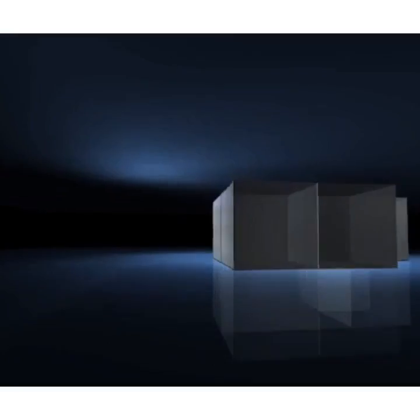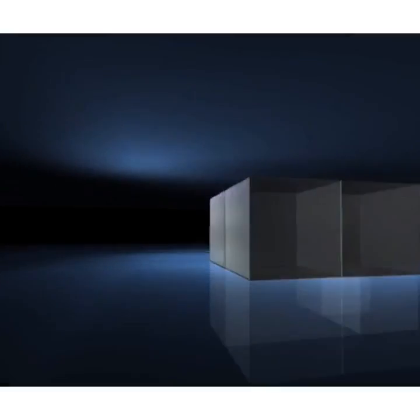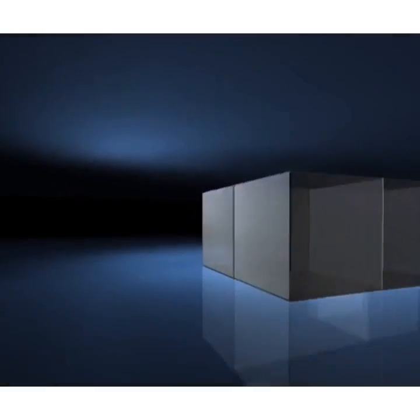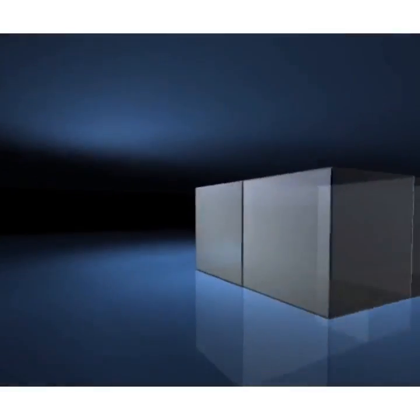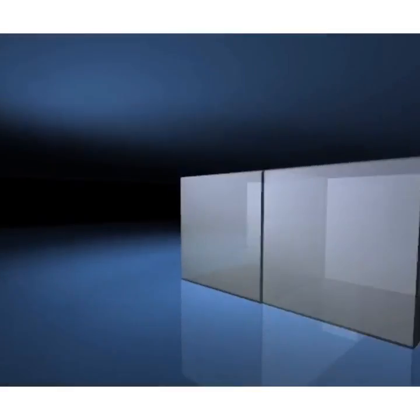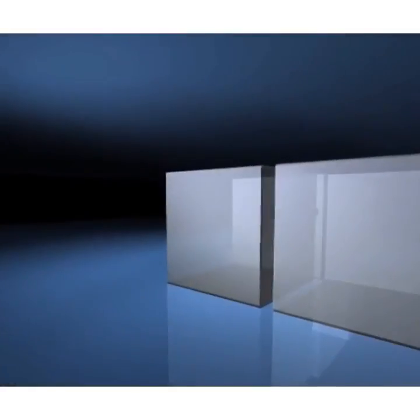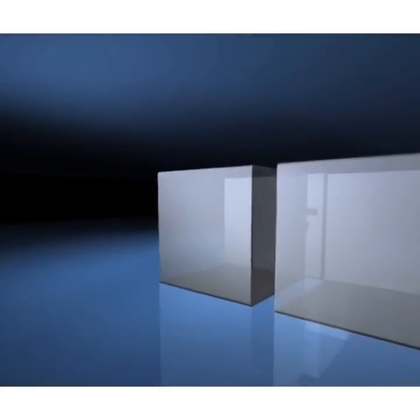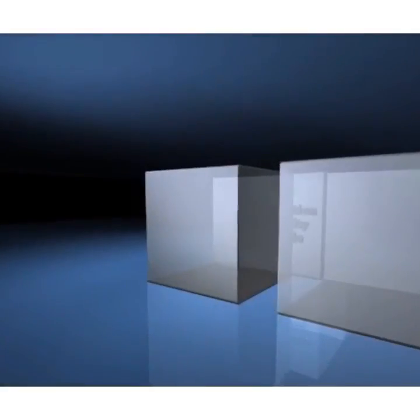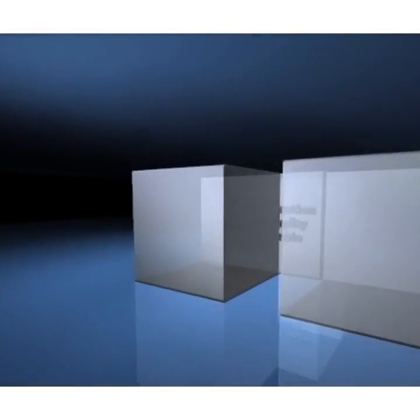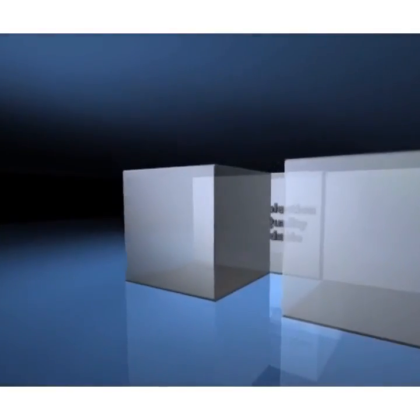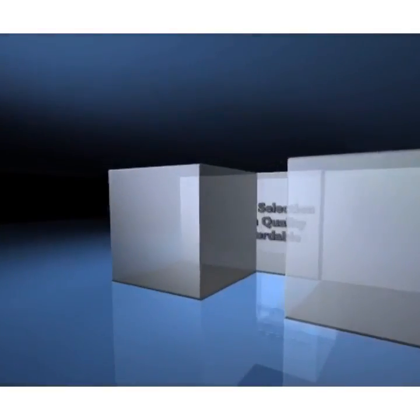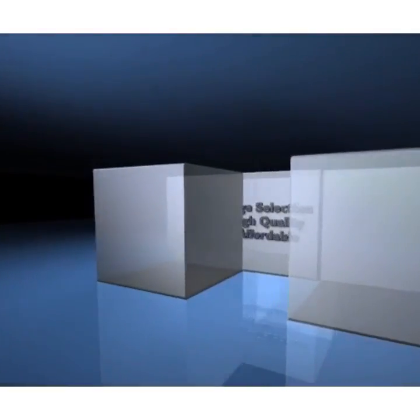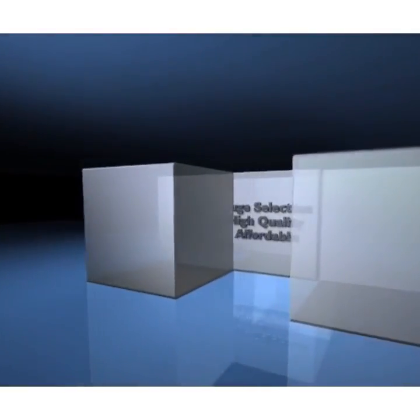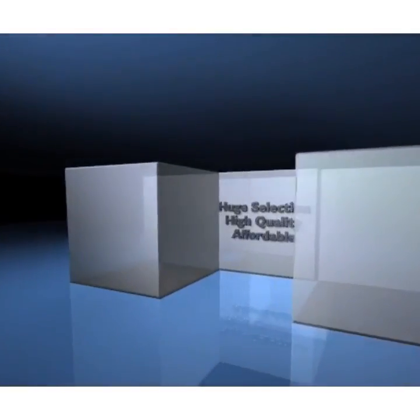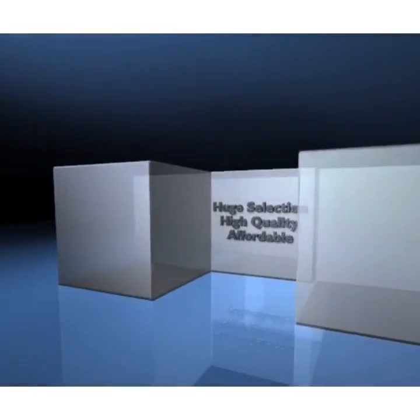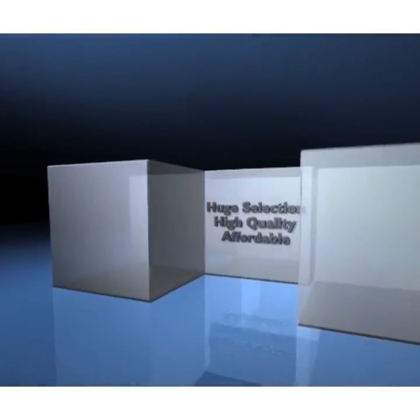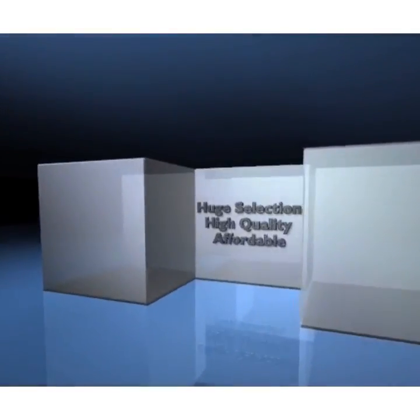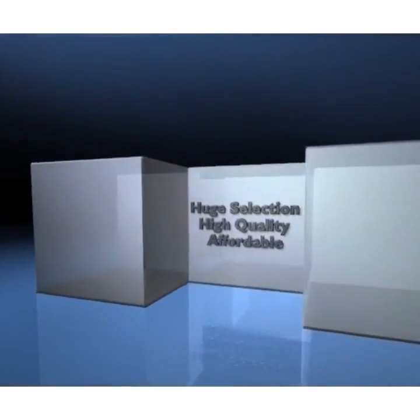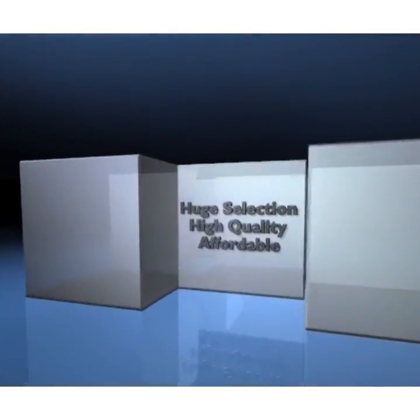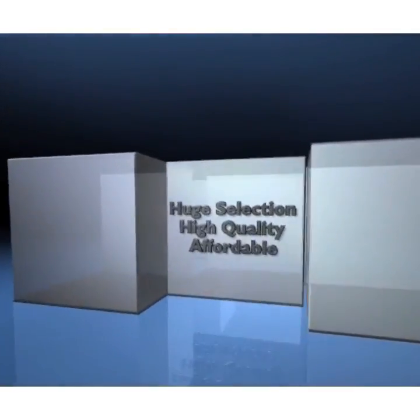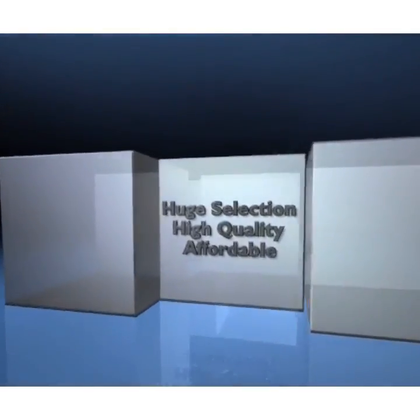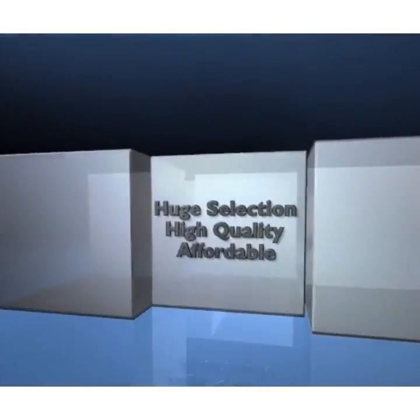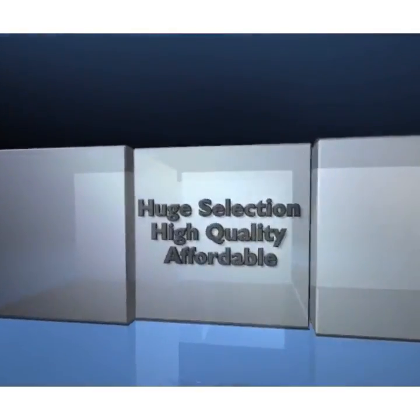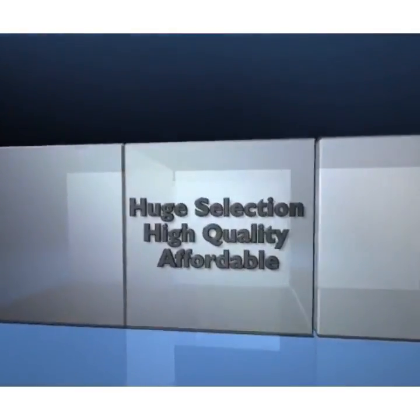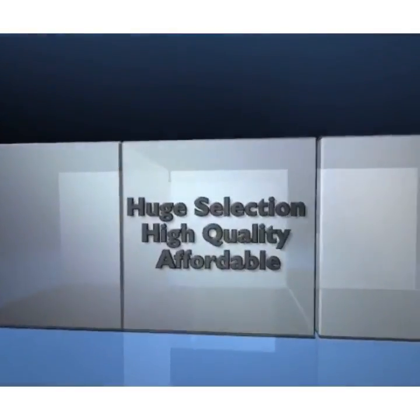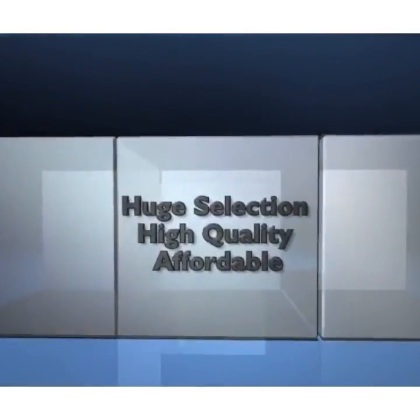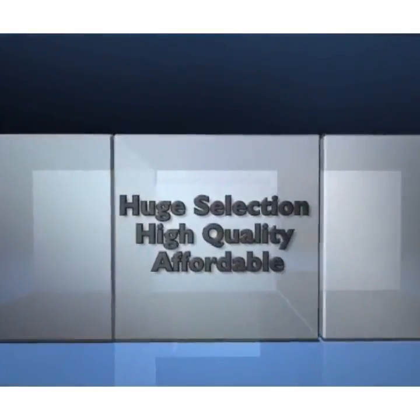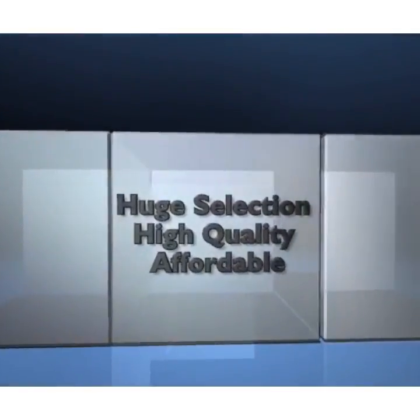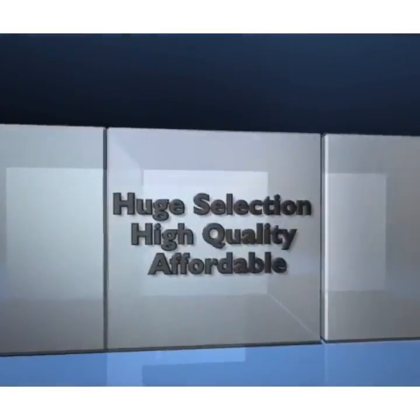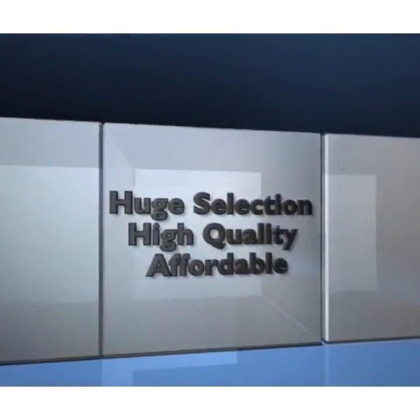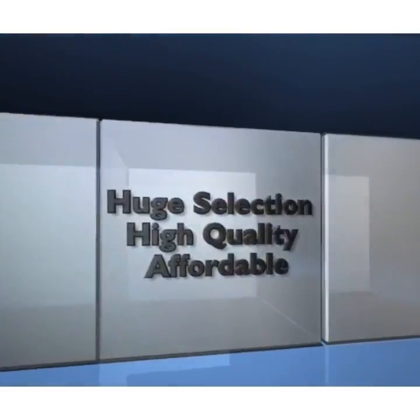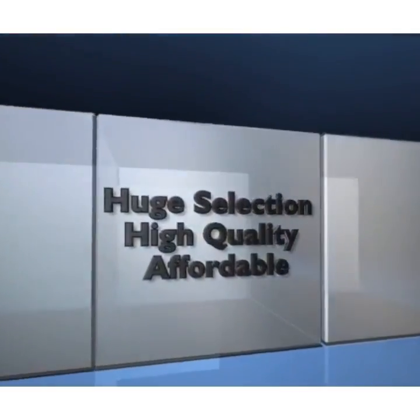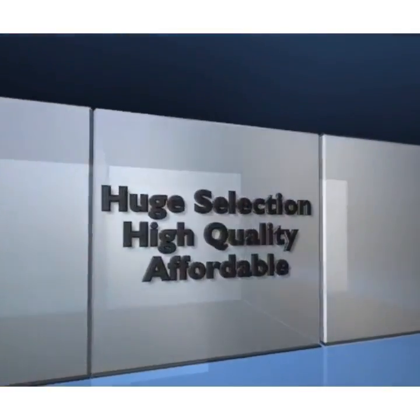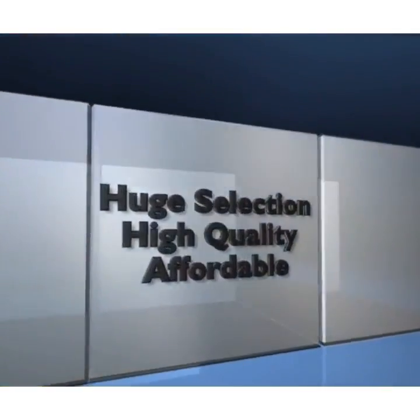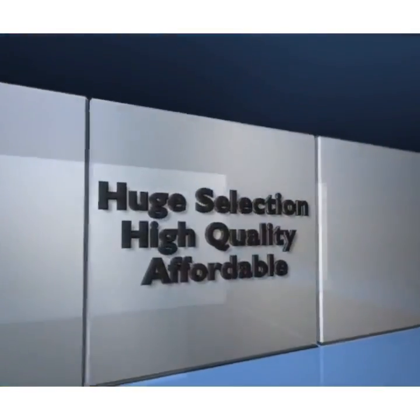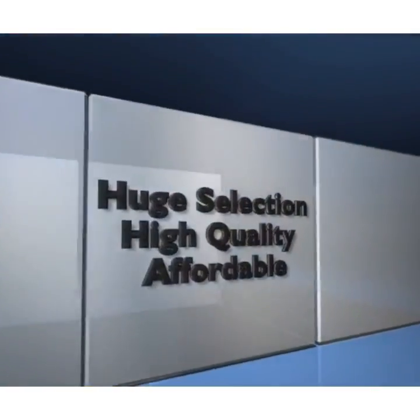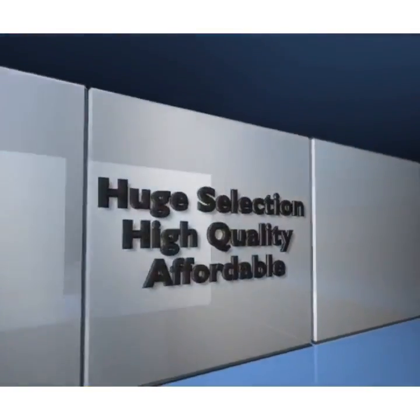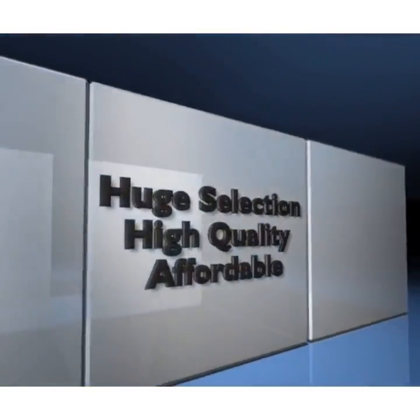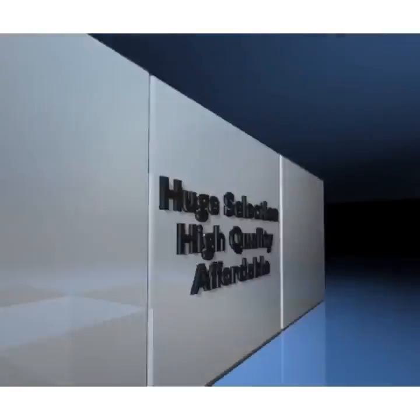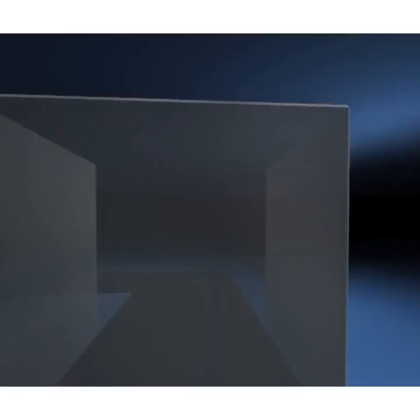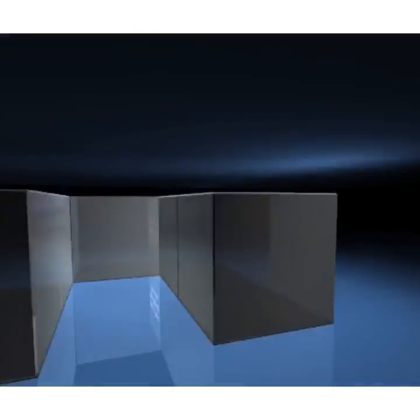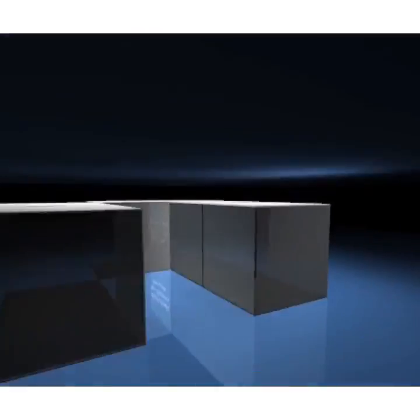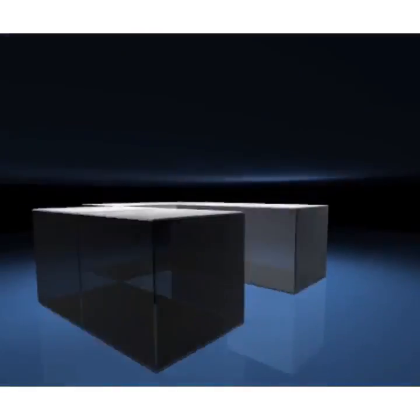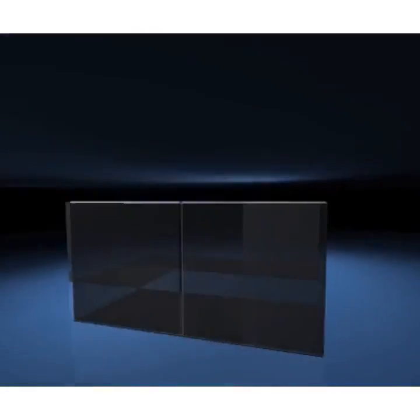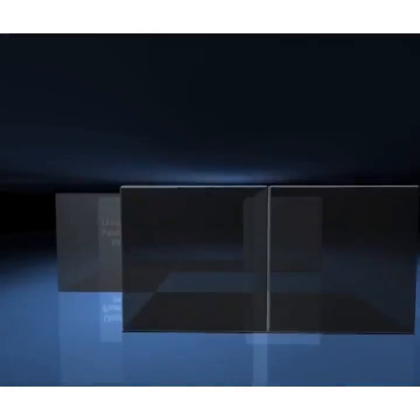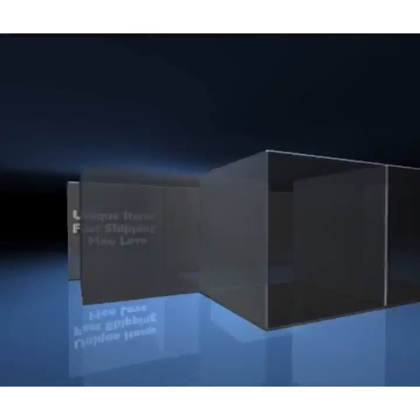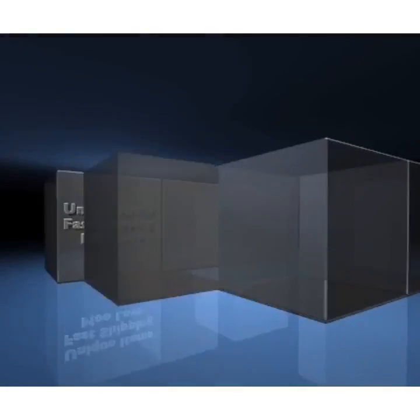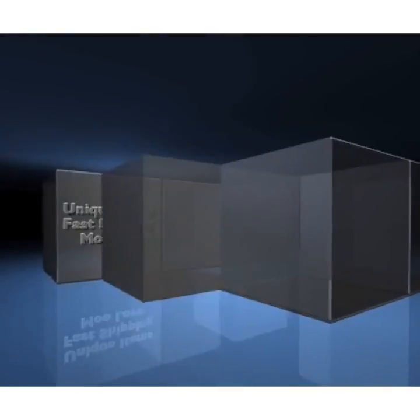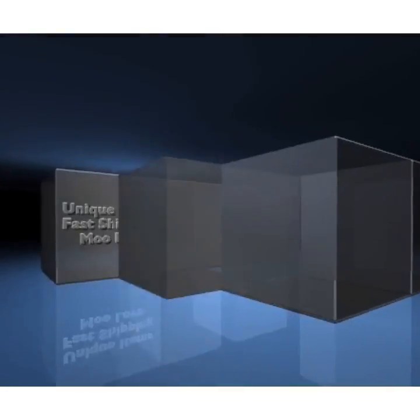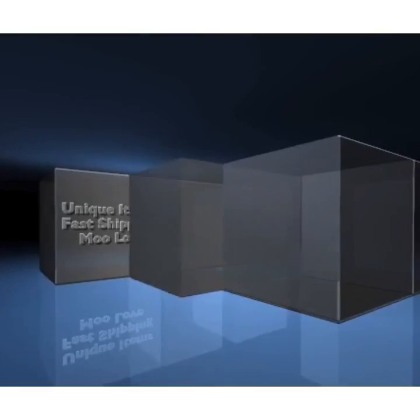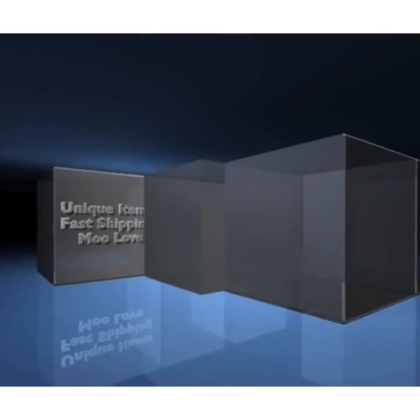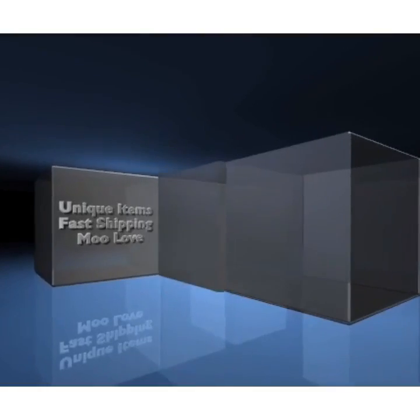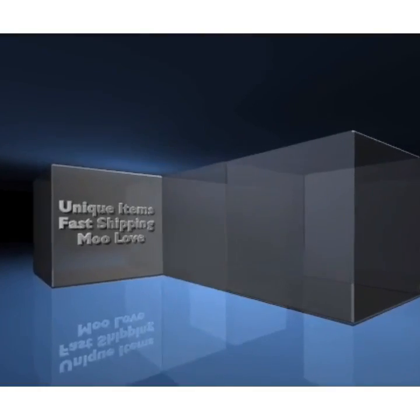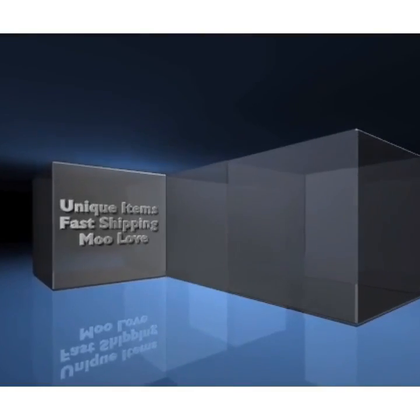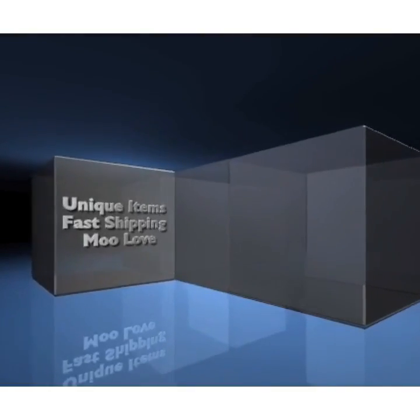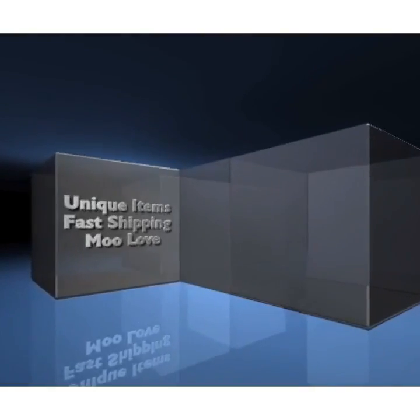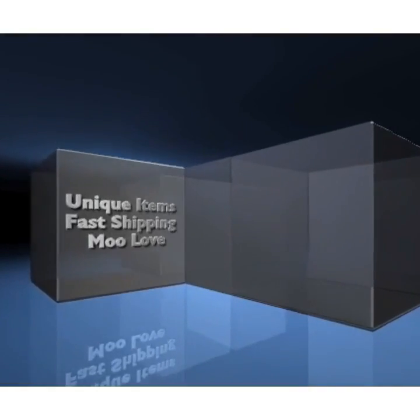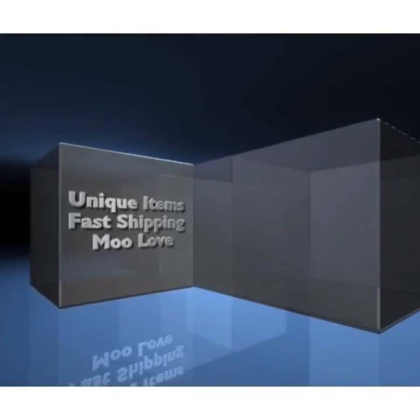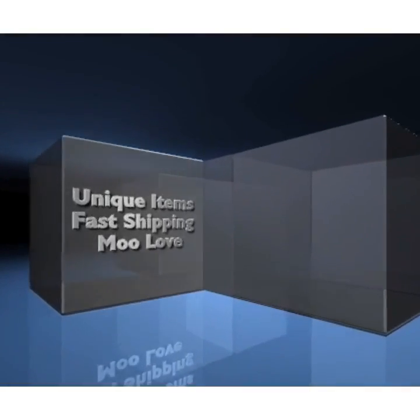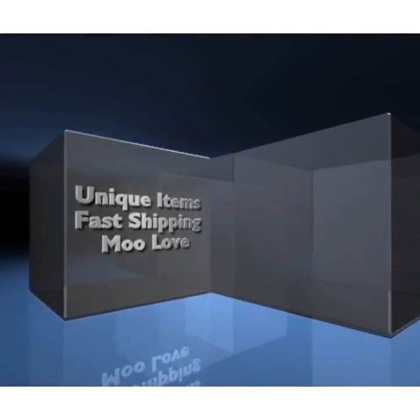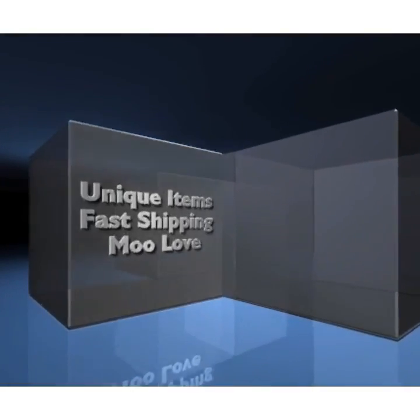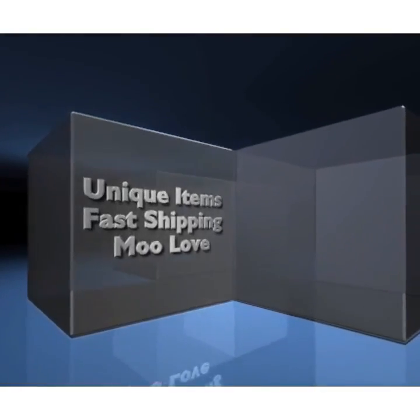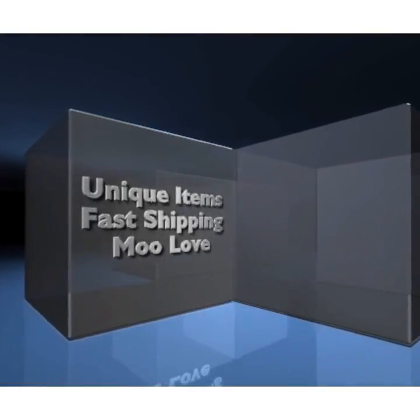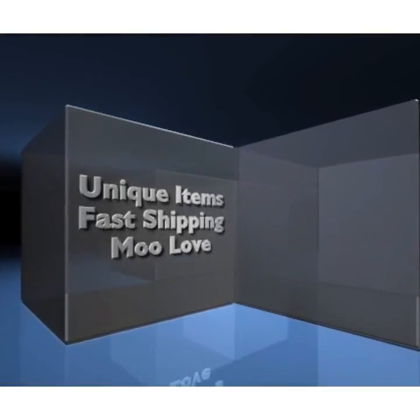Mulux: huge selection, high quality, affordable, unique items, fast shipping.